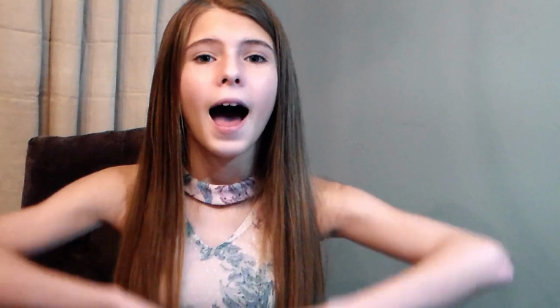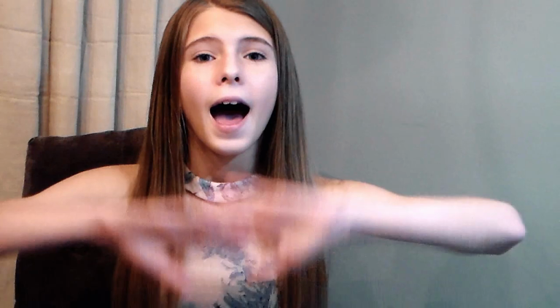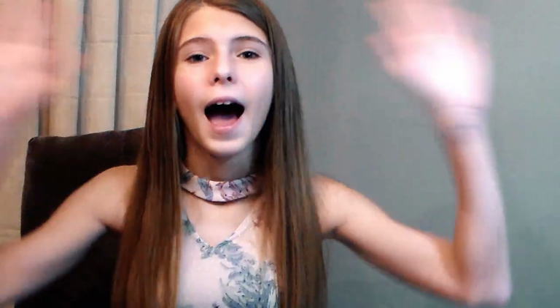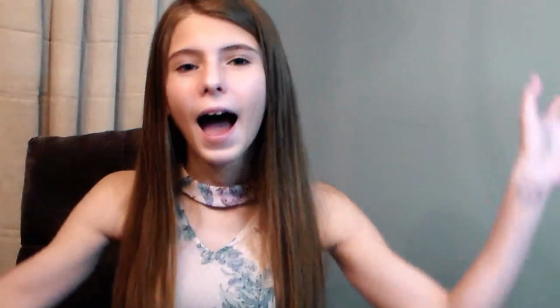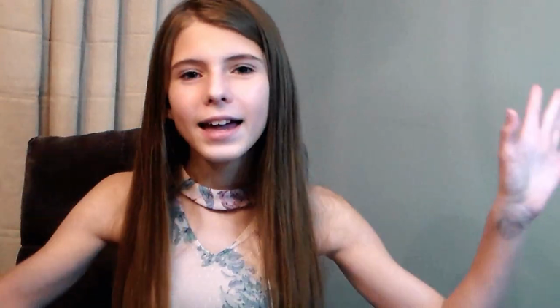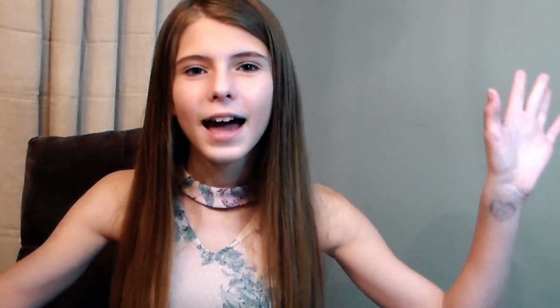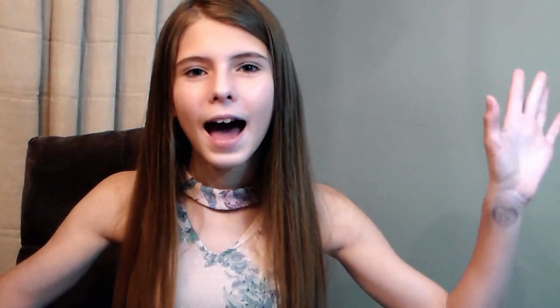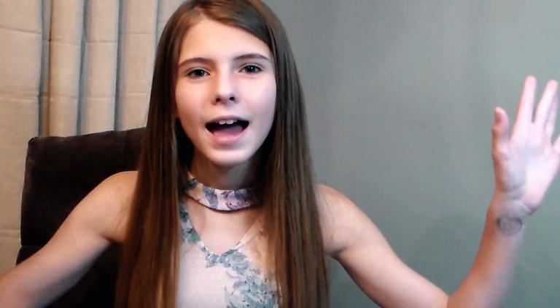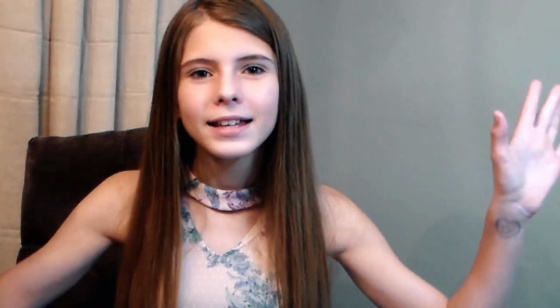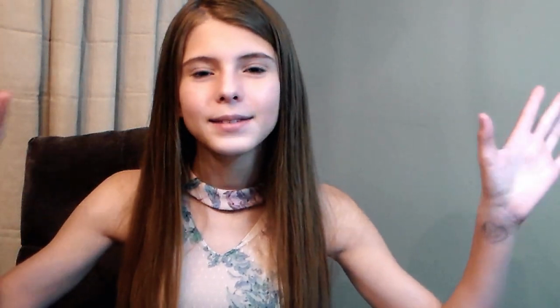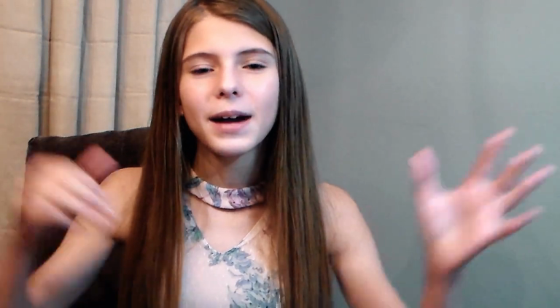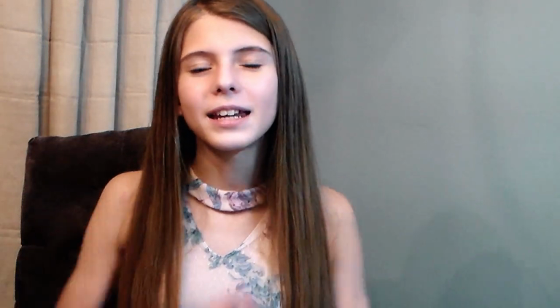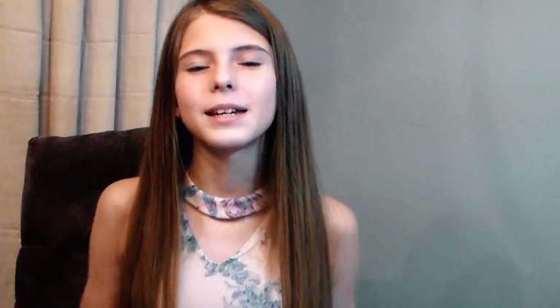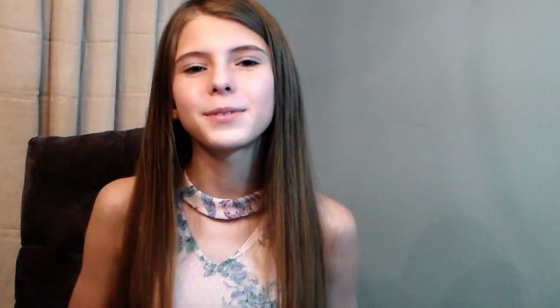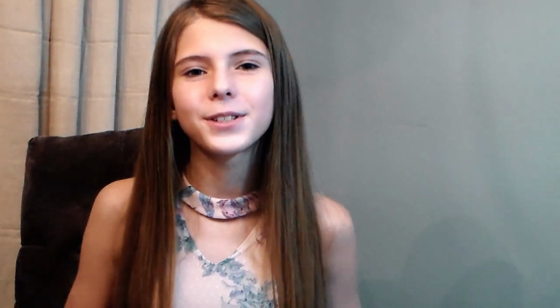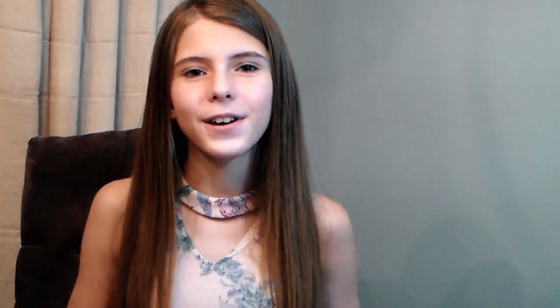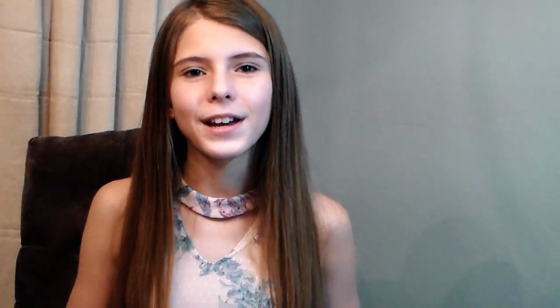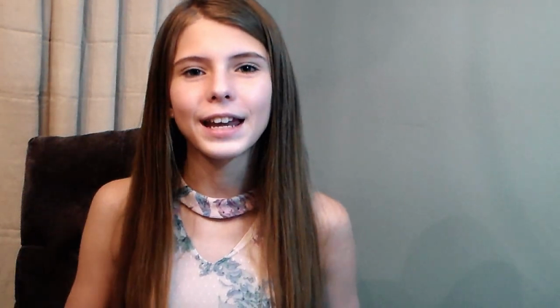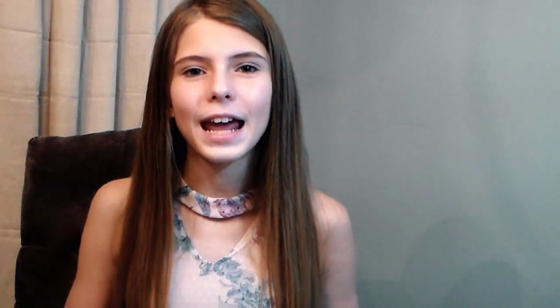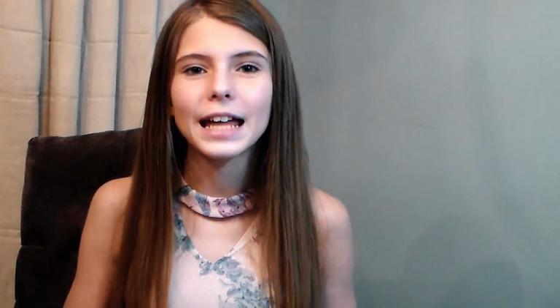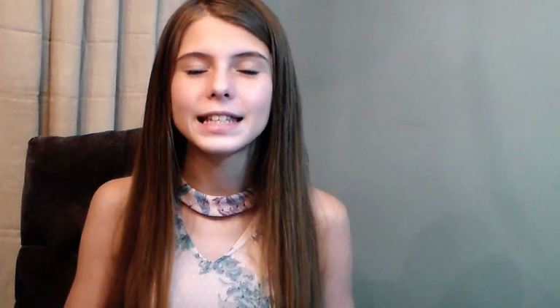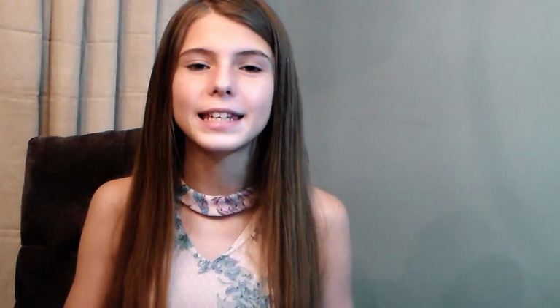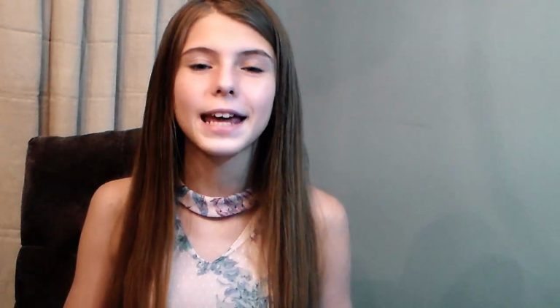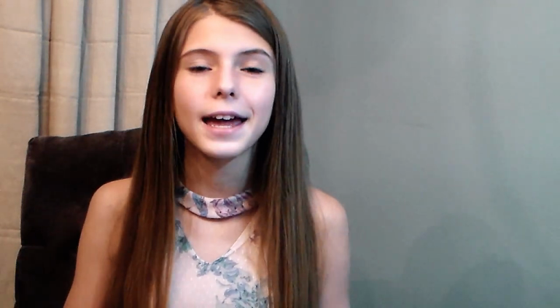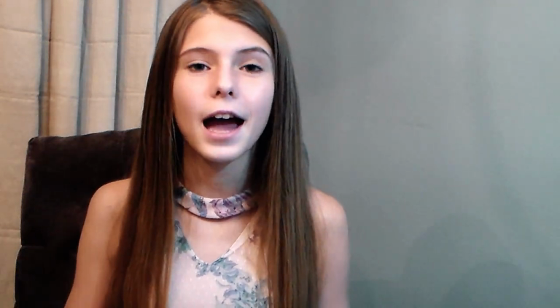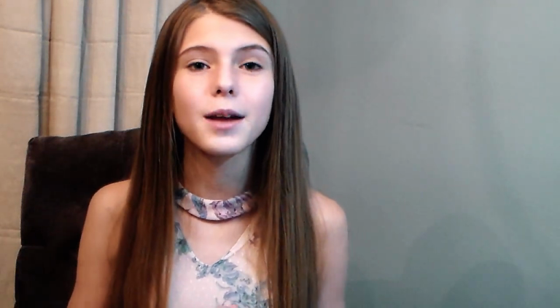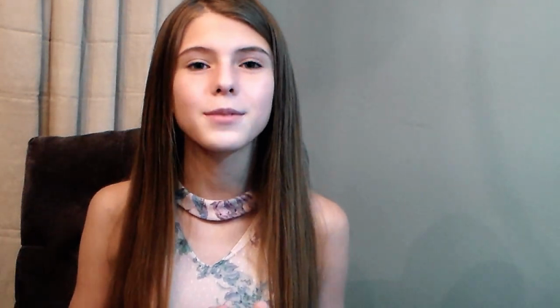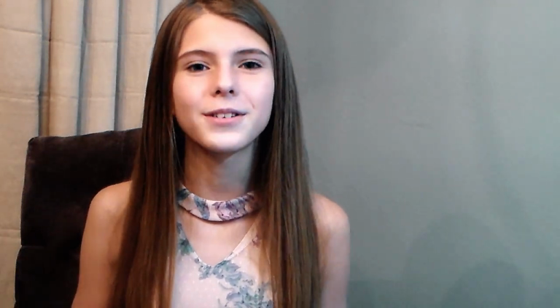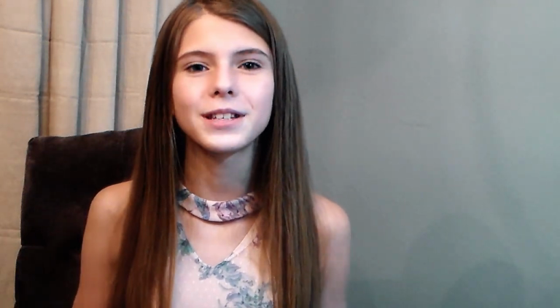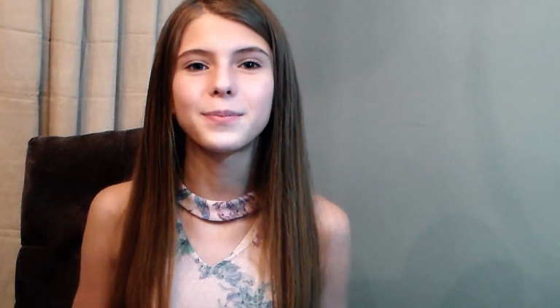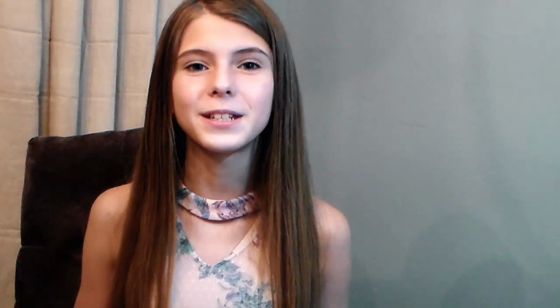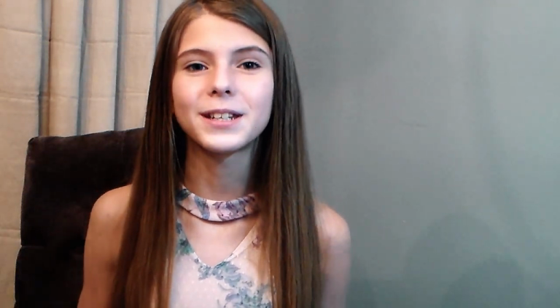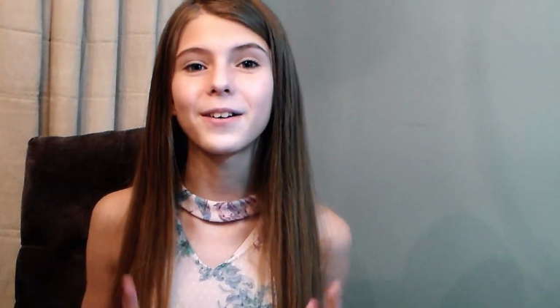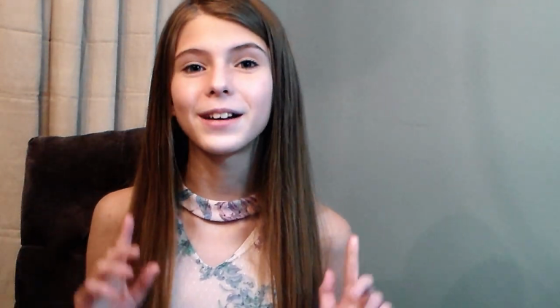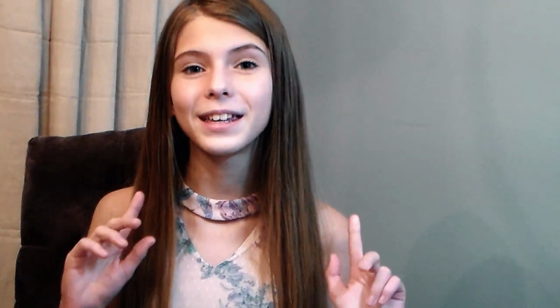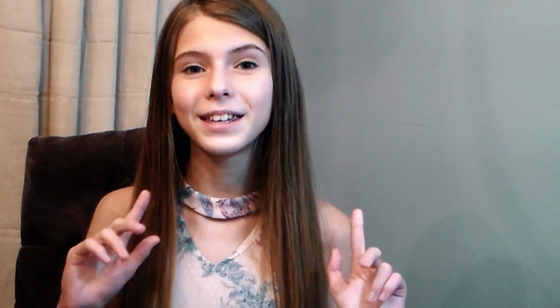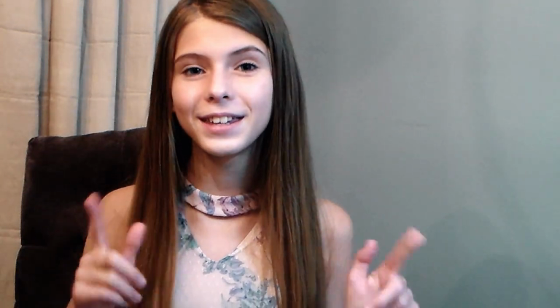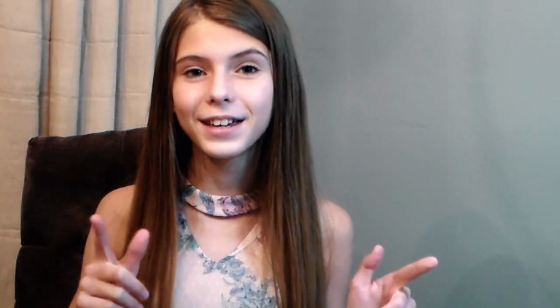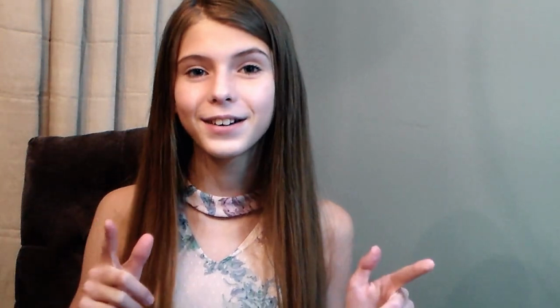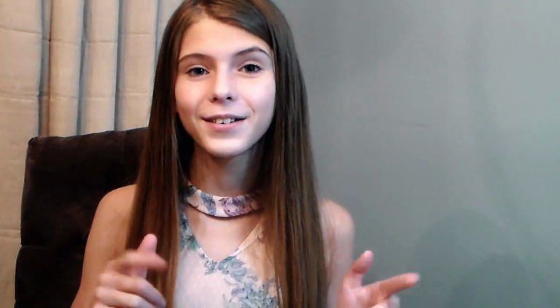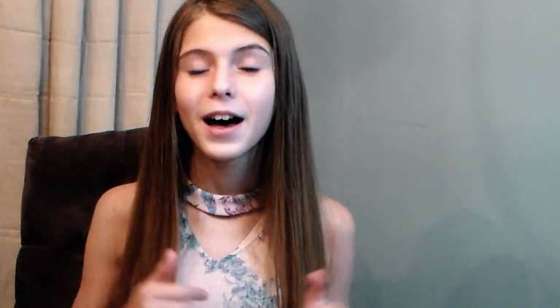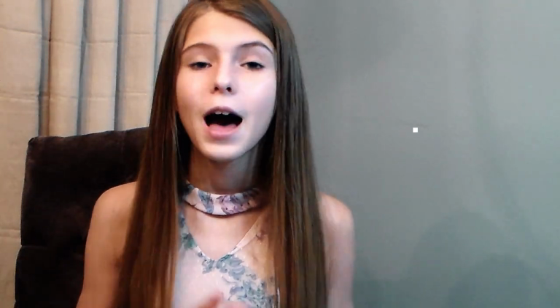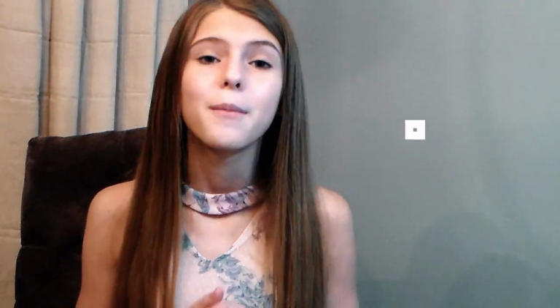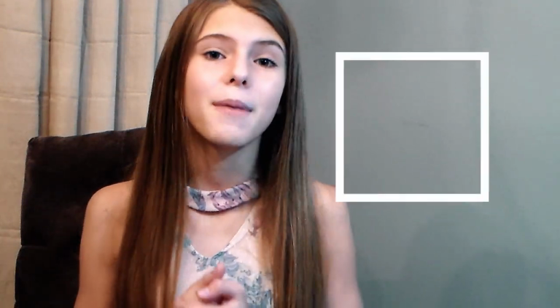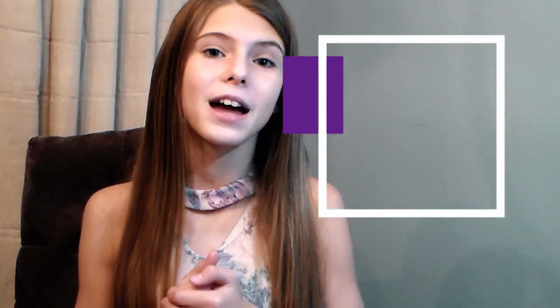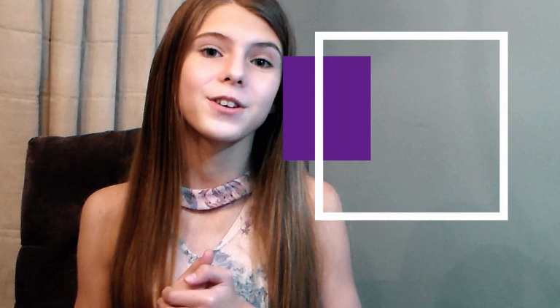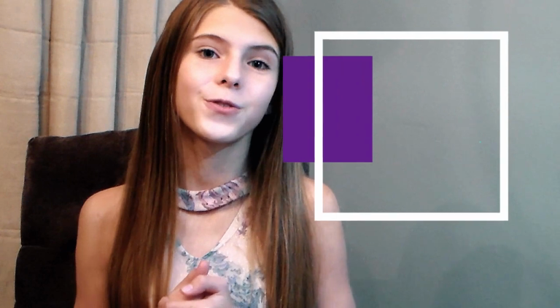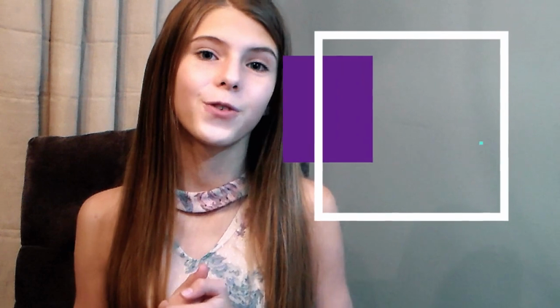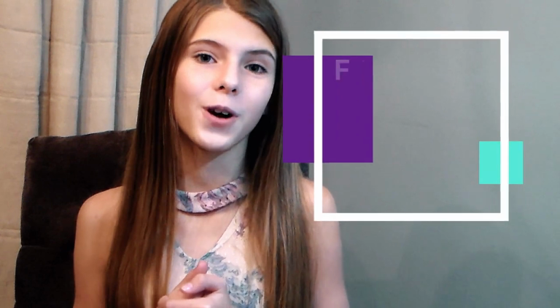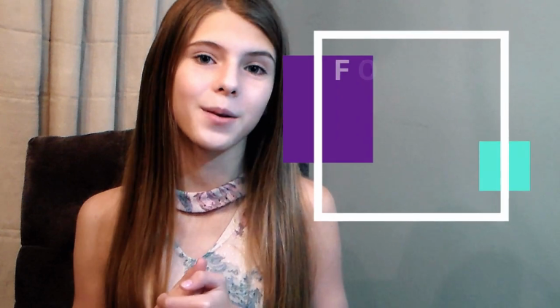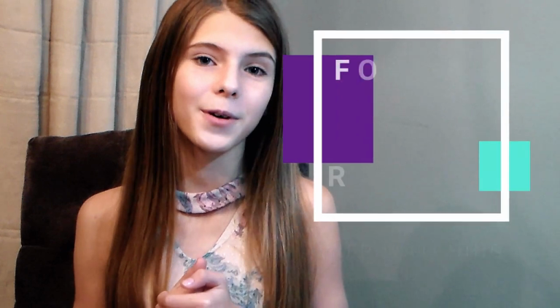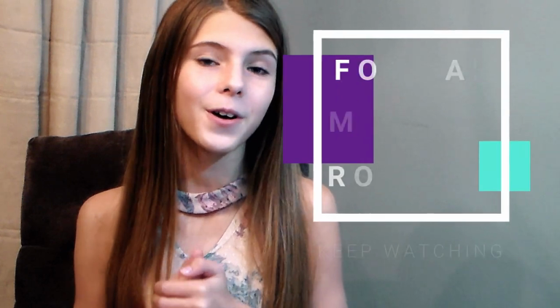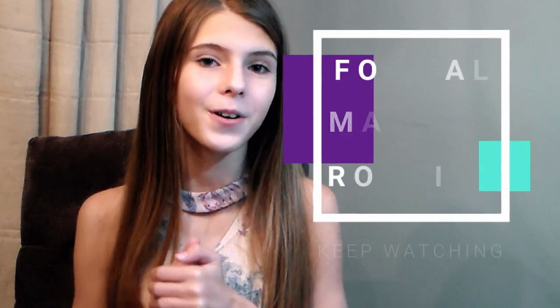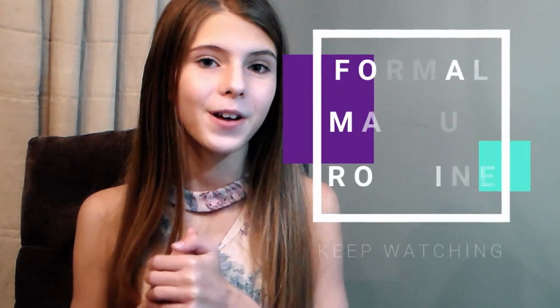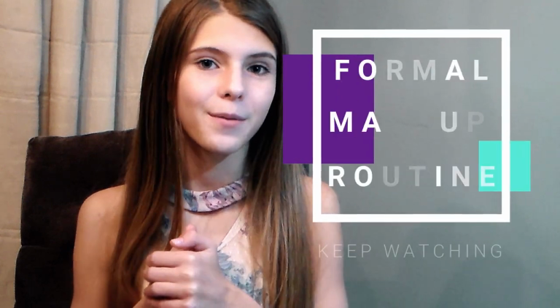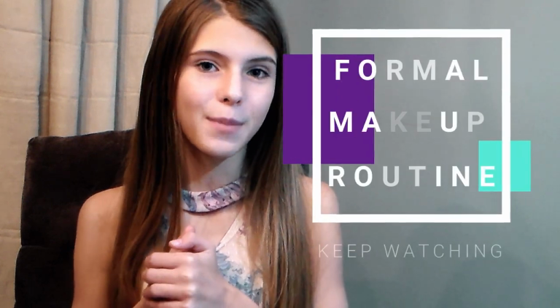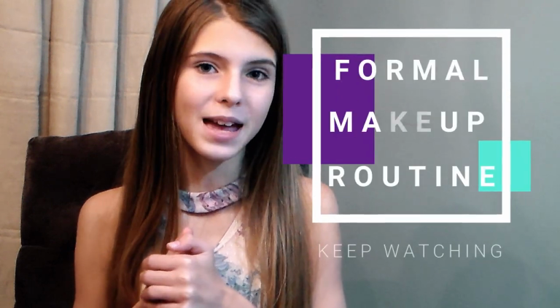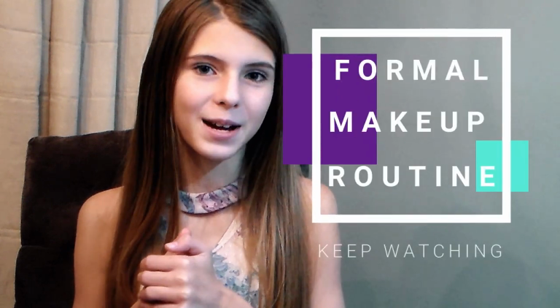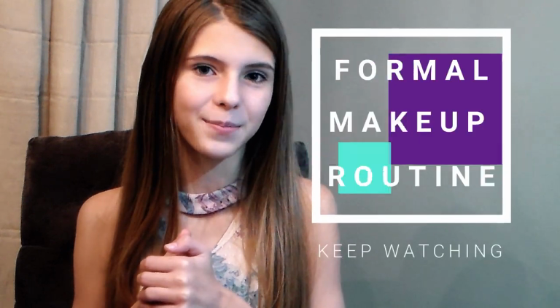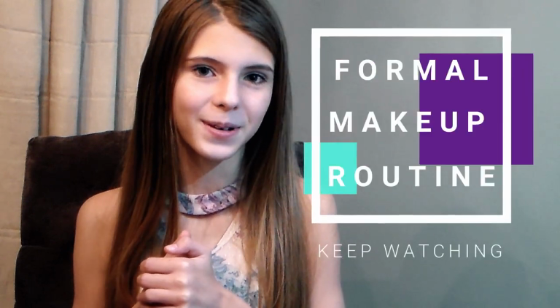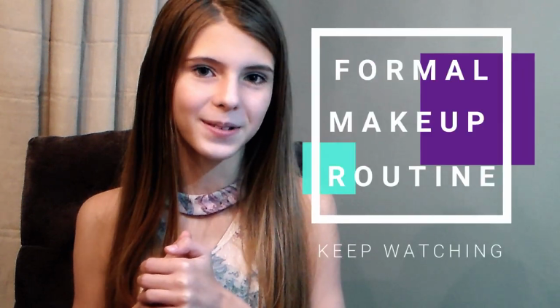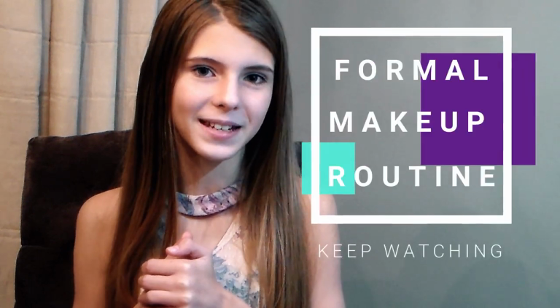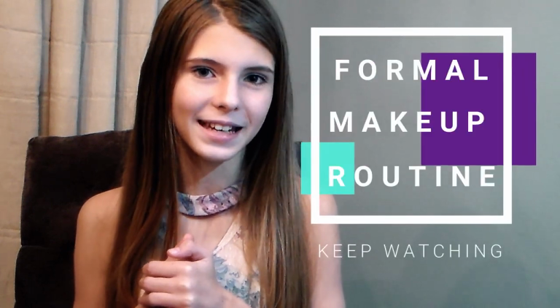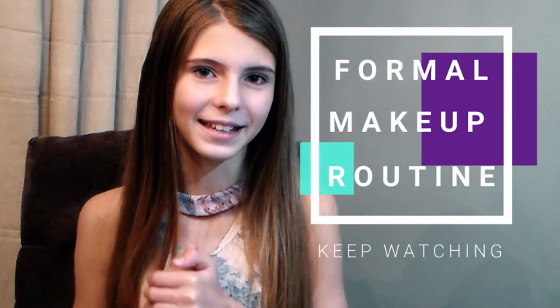Hi guys, my name is Jordan and today I'm going to be showing you my formal makeup routine.